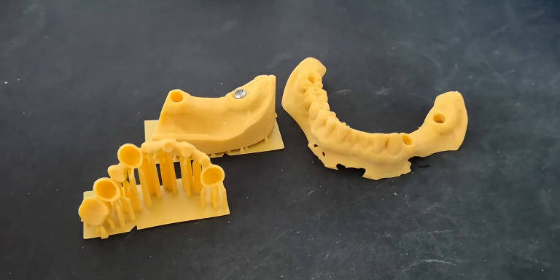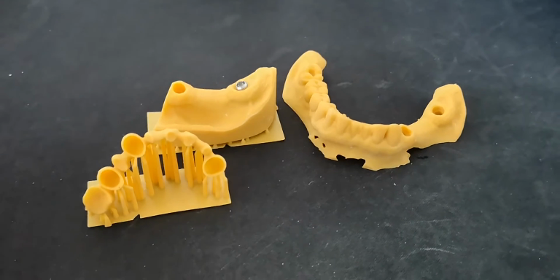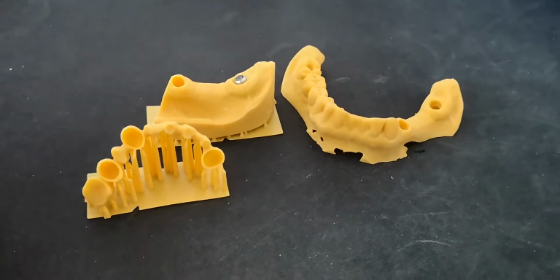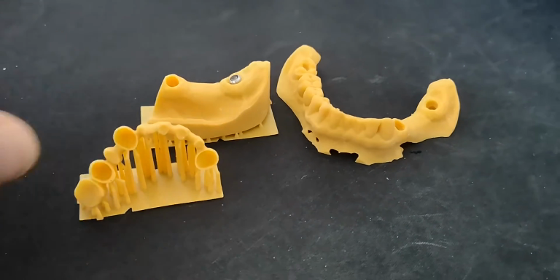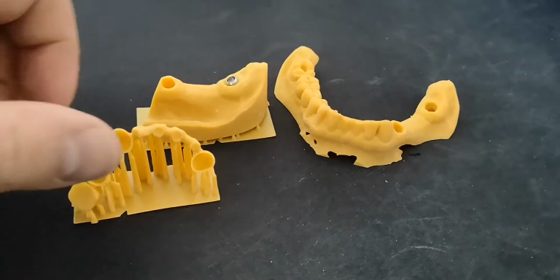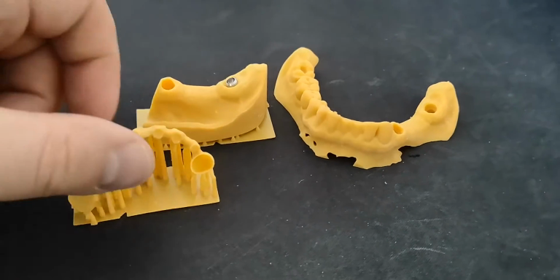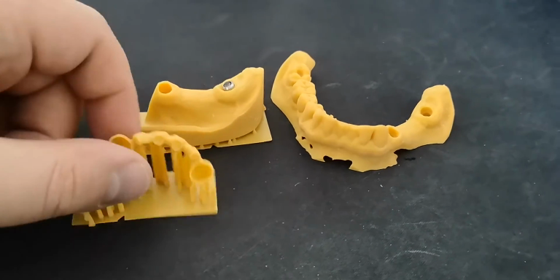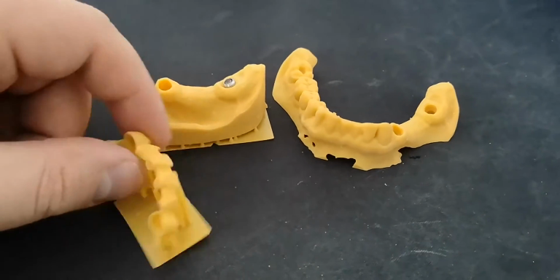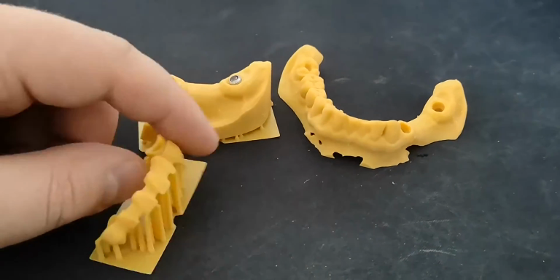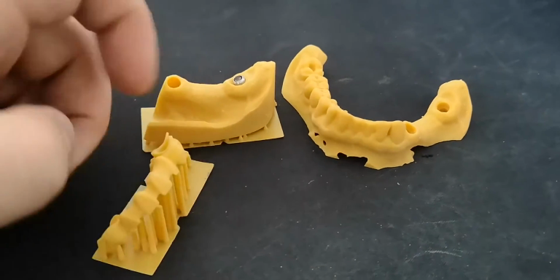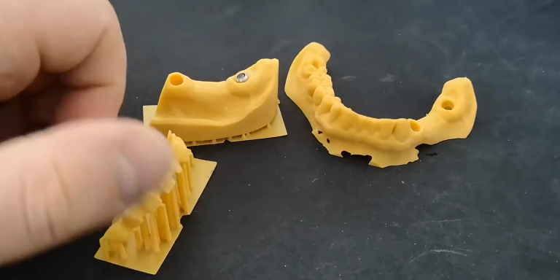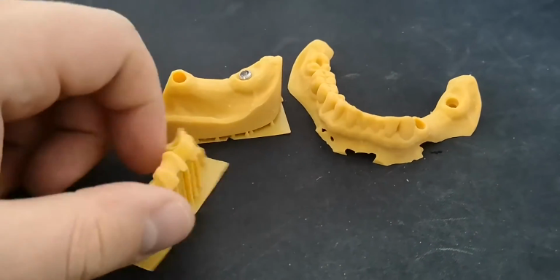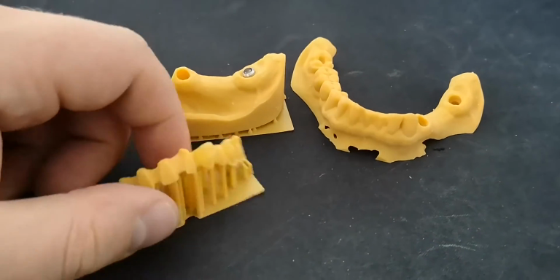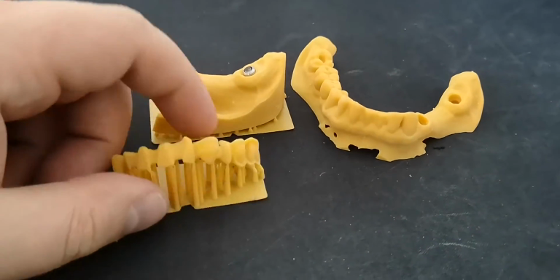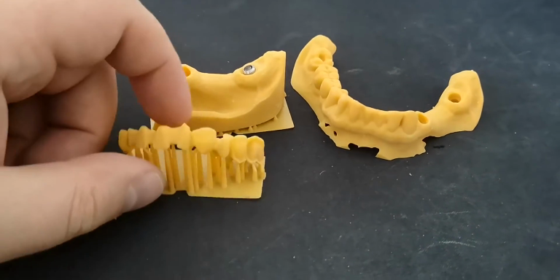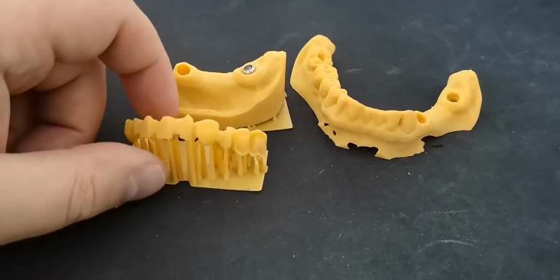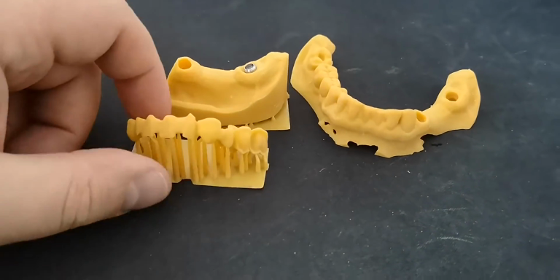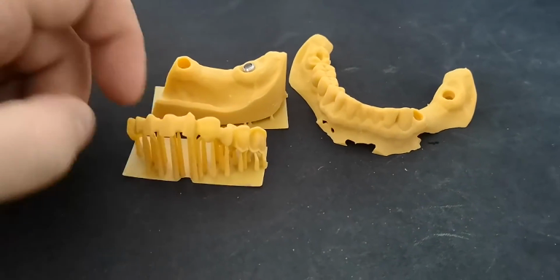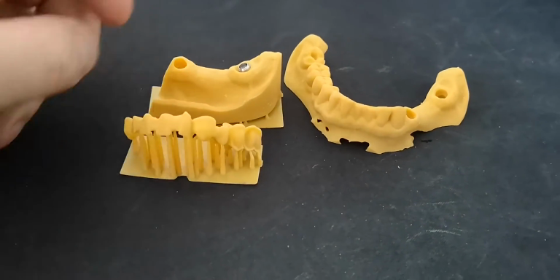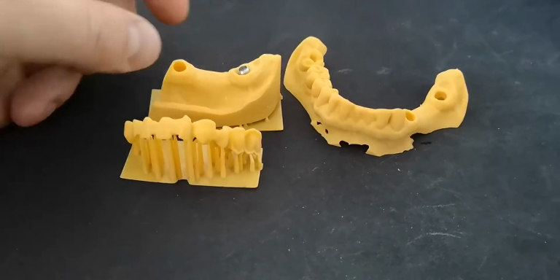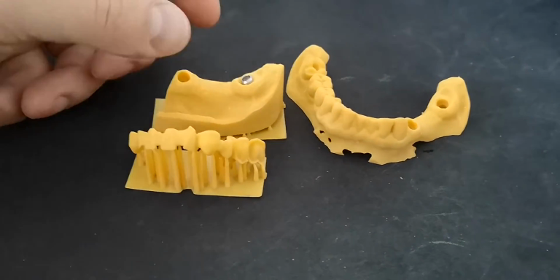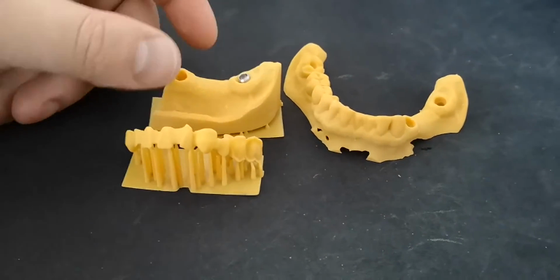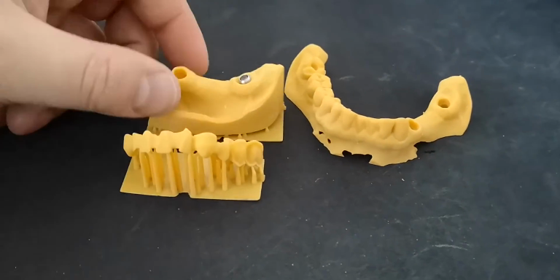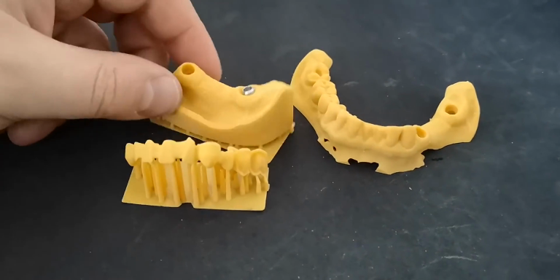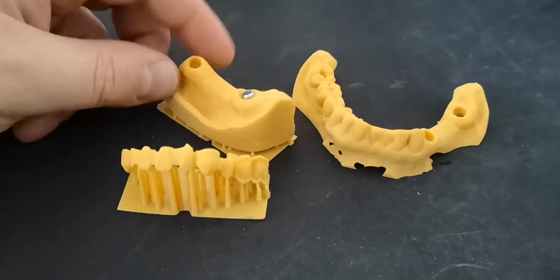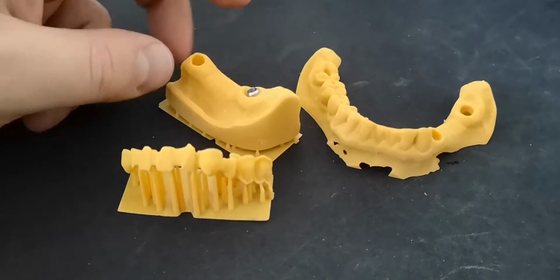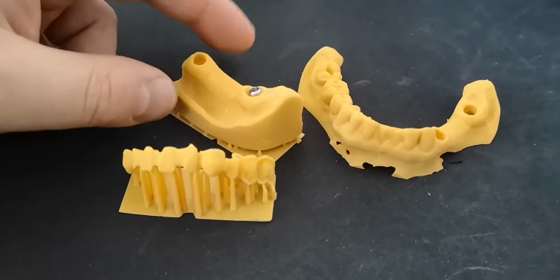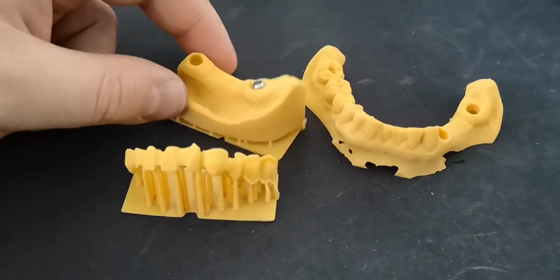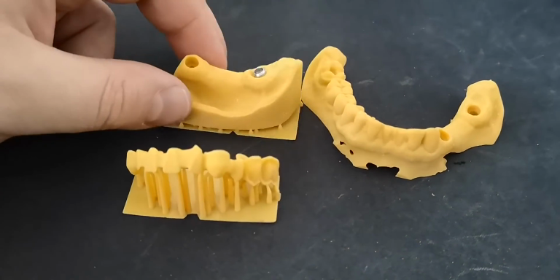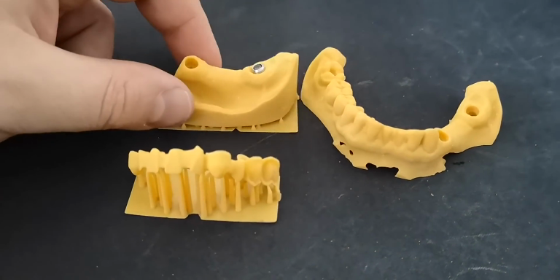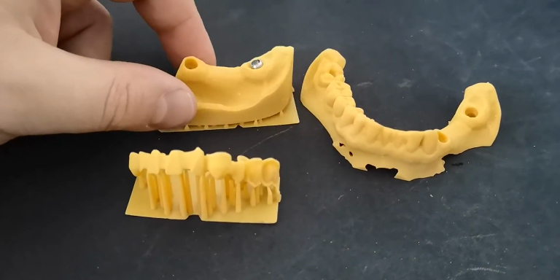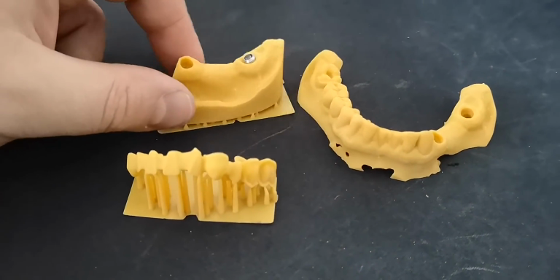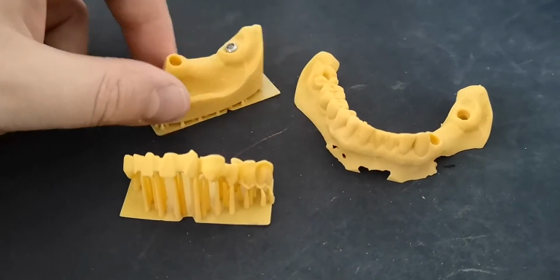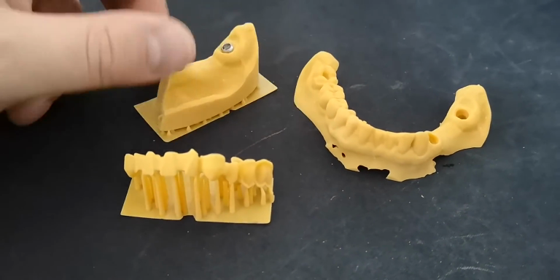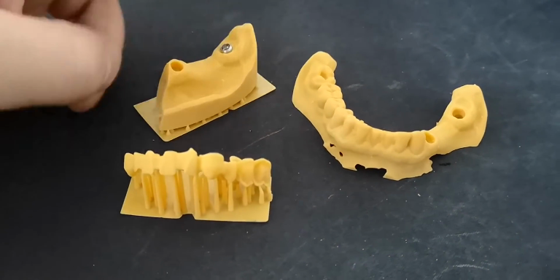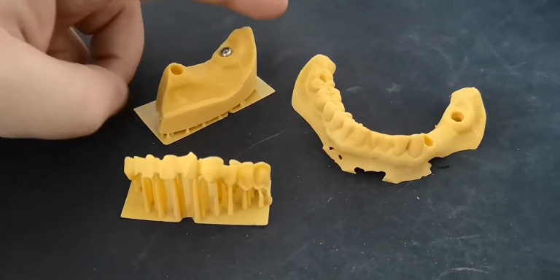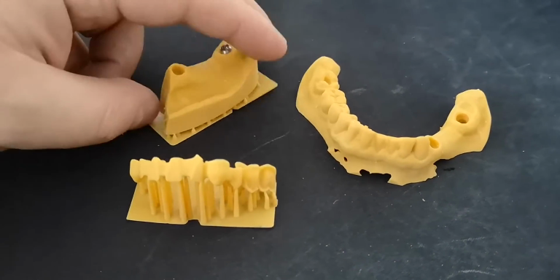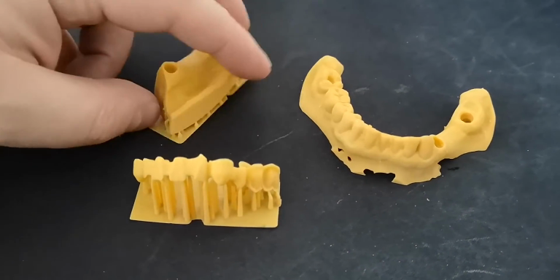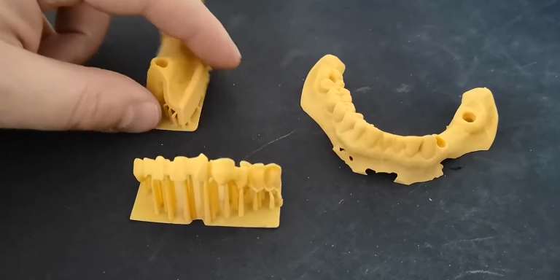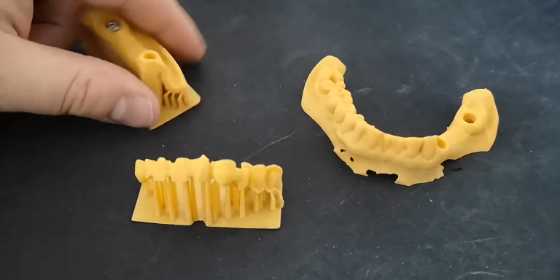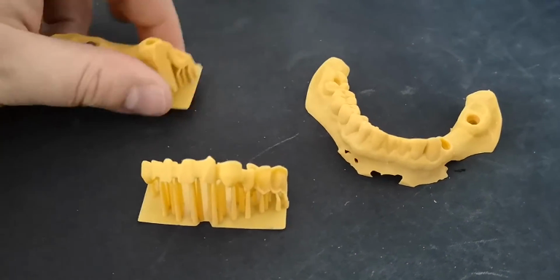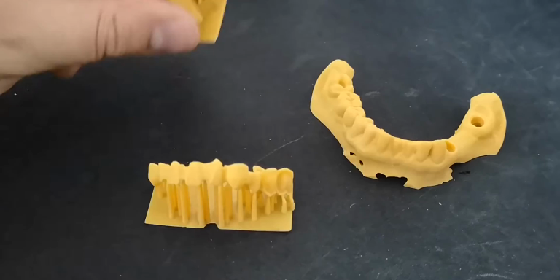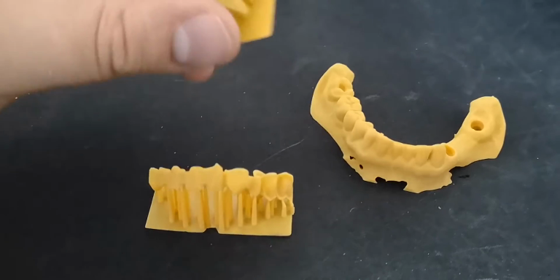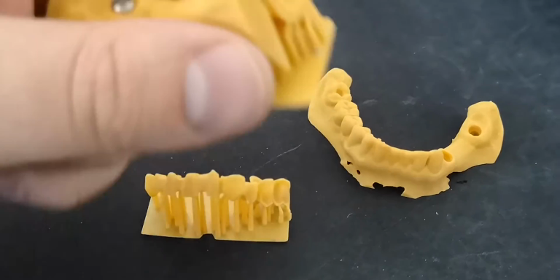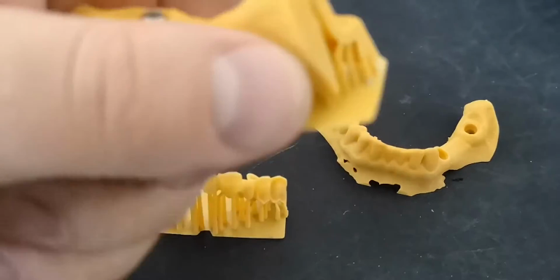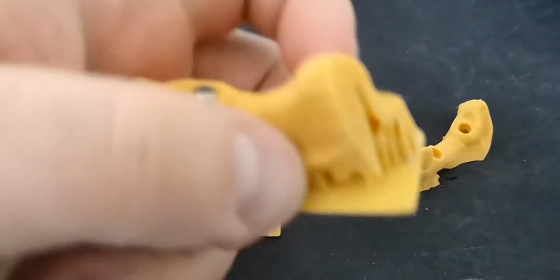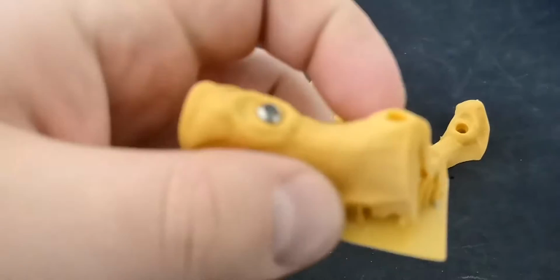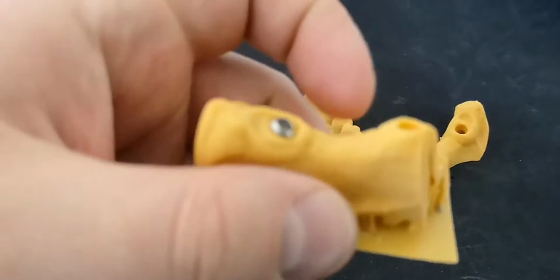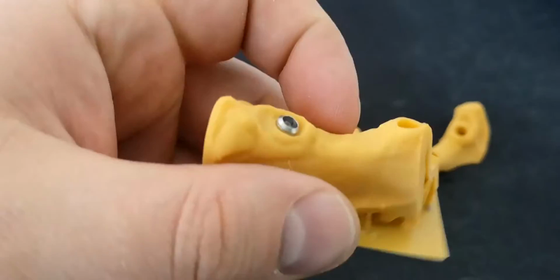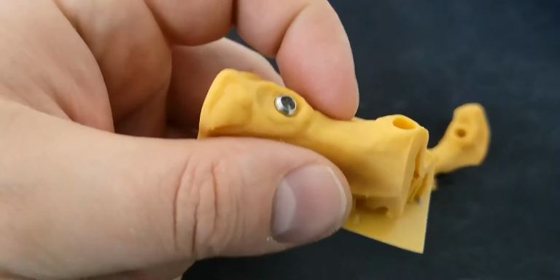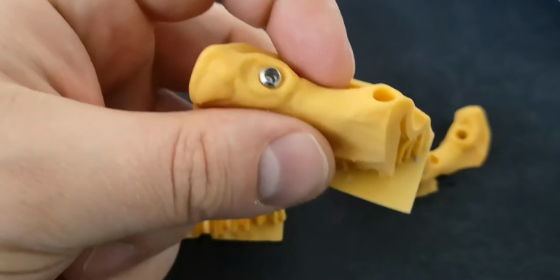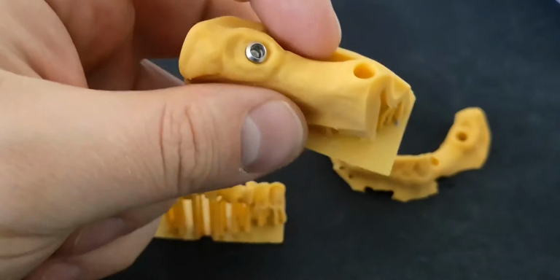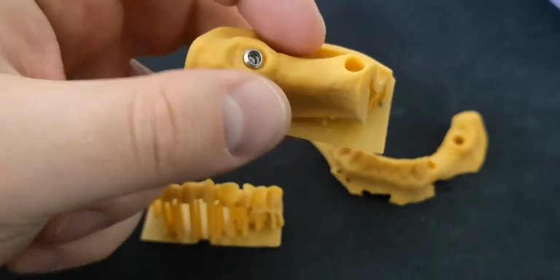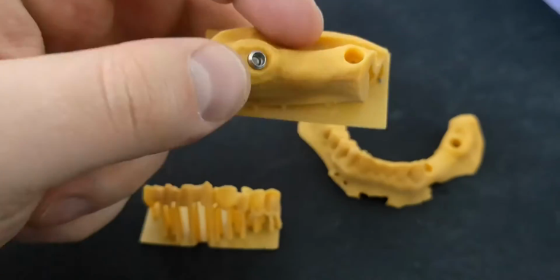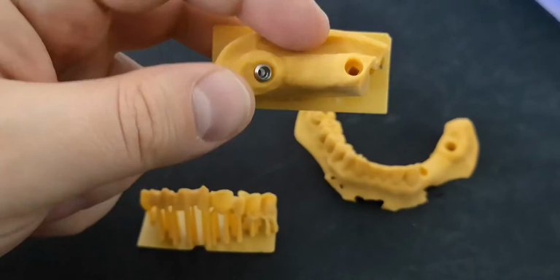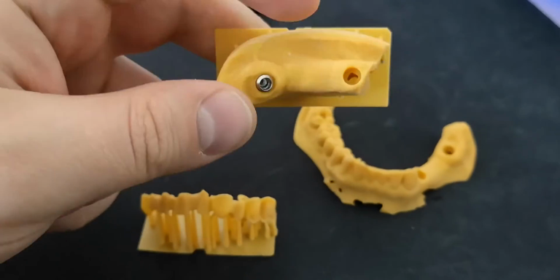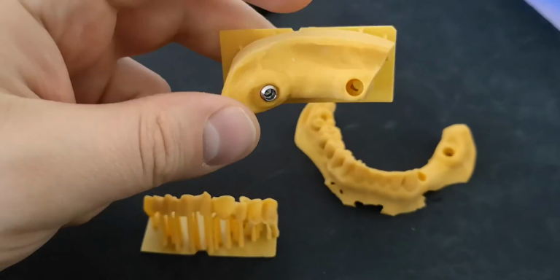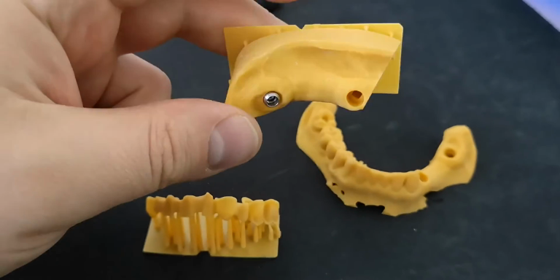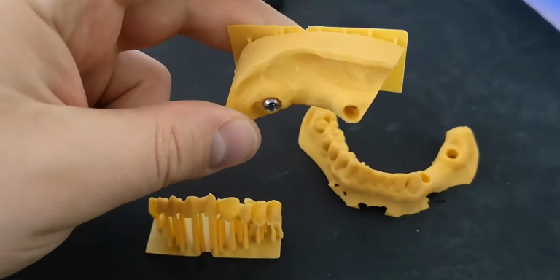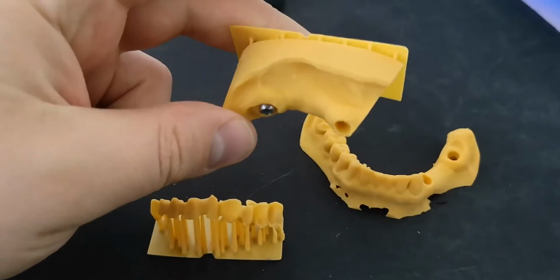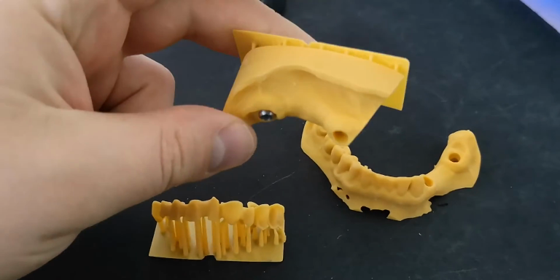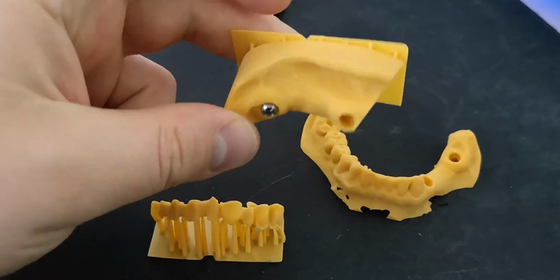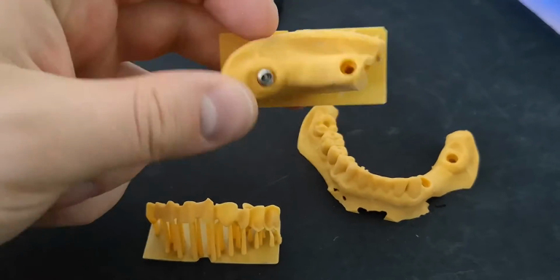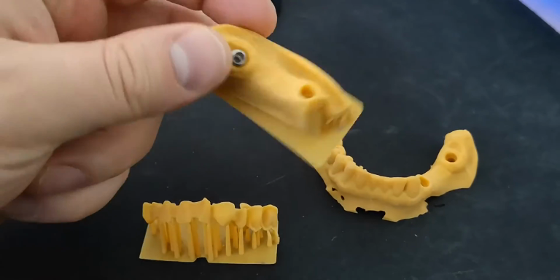The result is pretty much okay. The looks and the surface finish is really great.